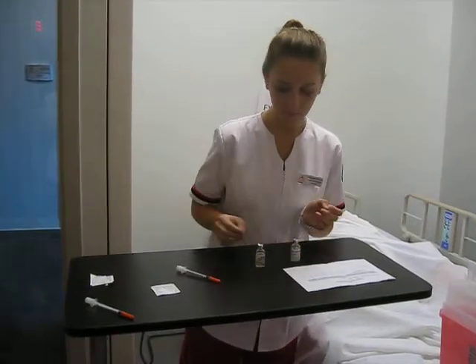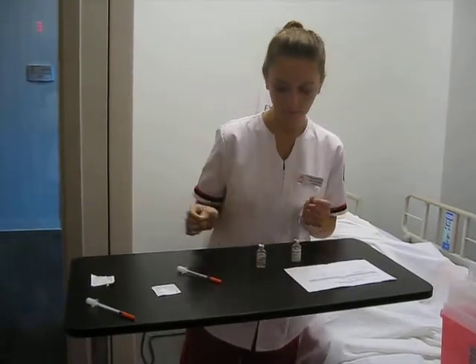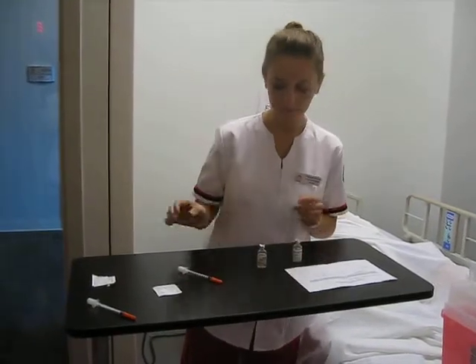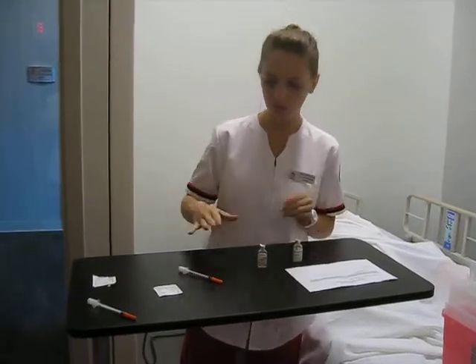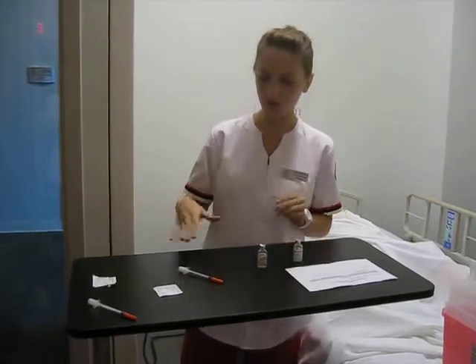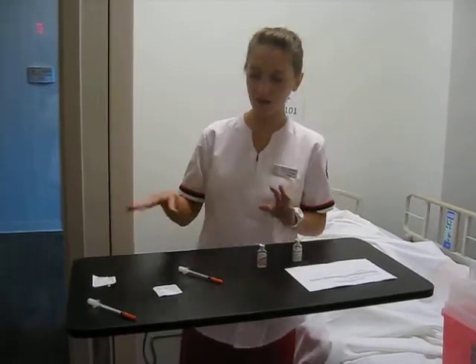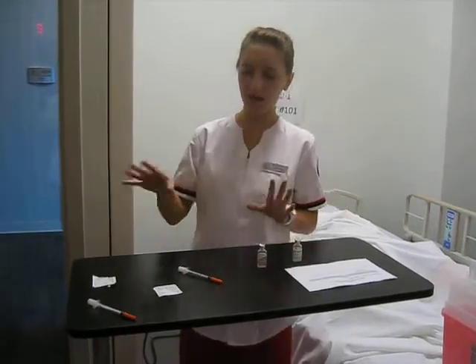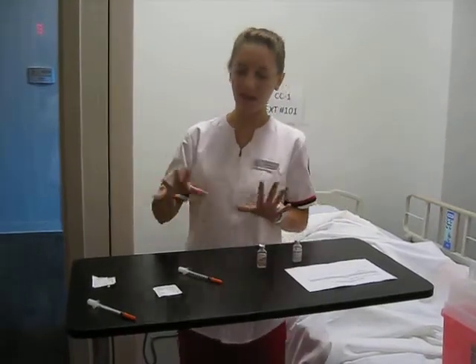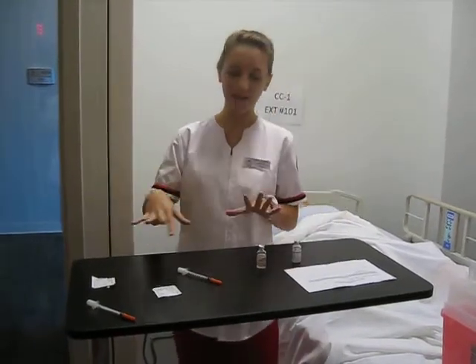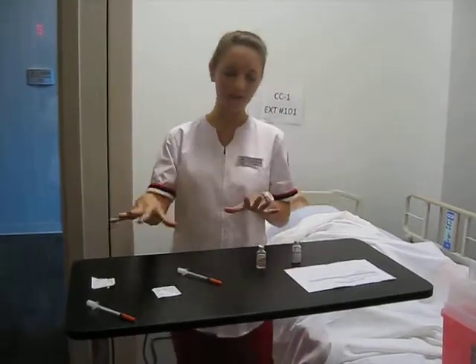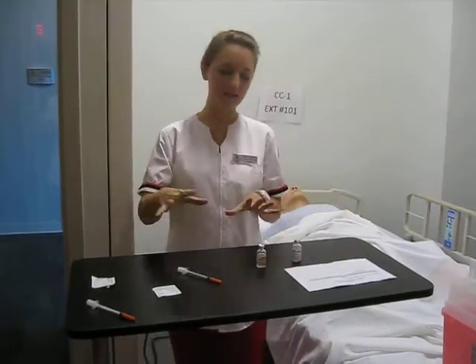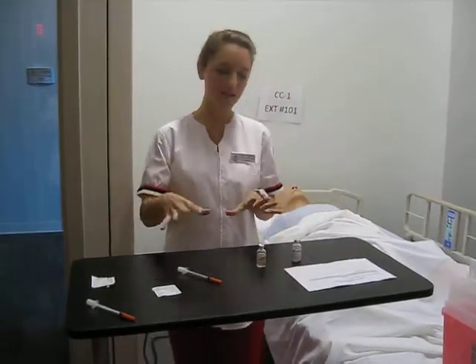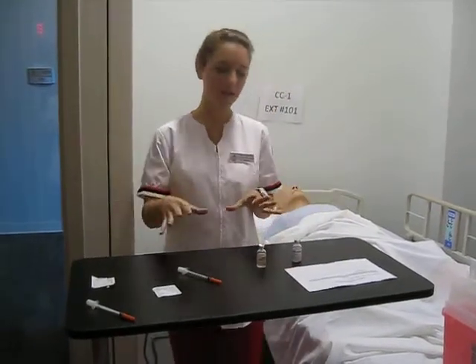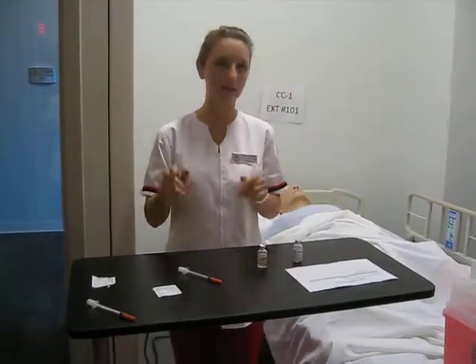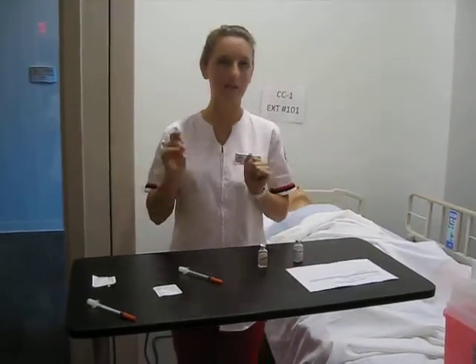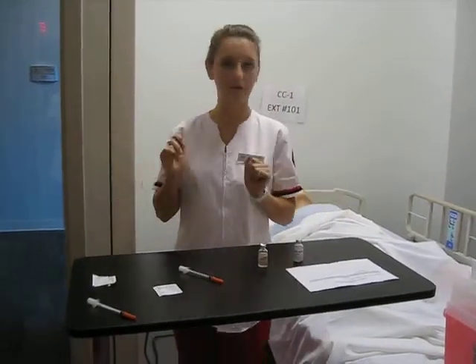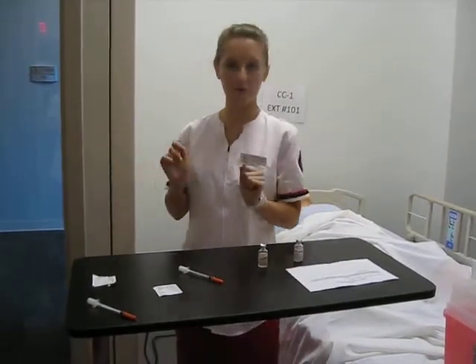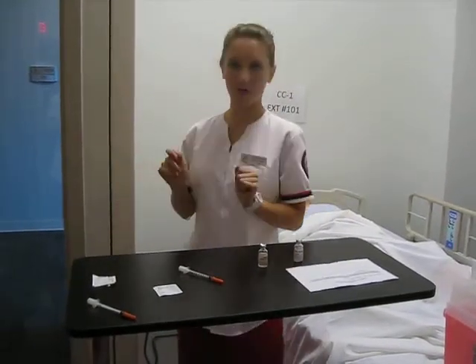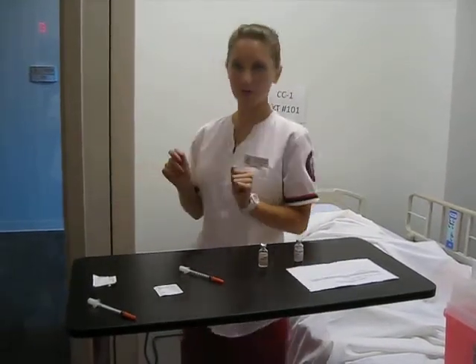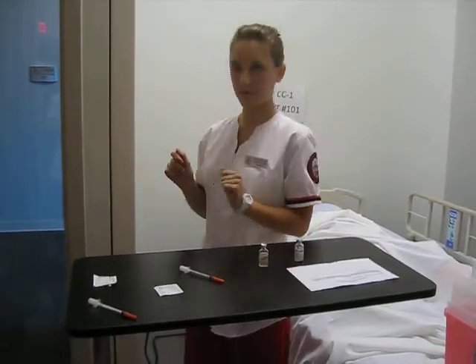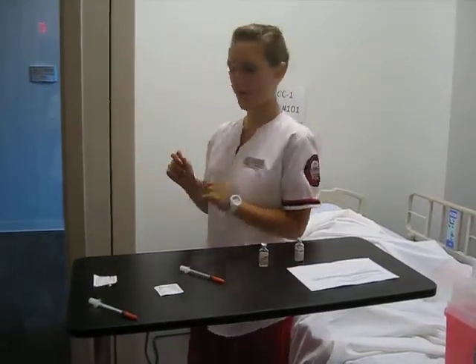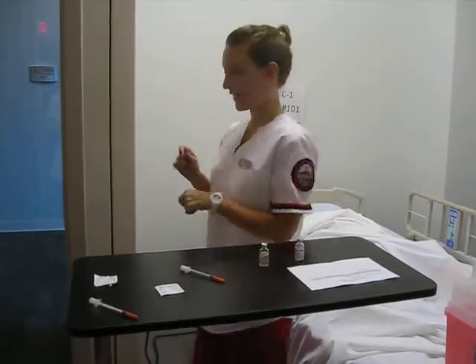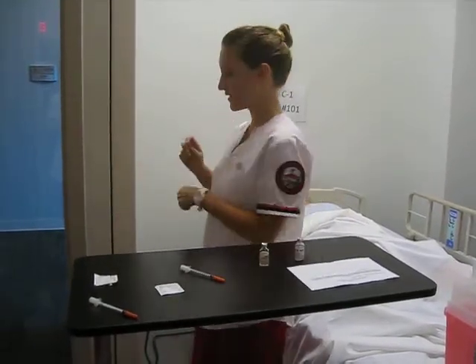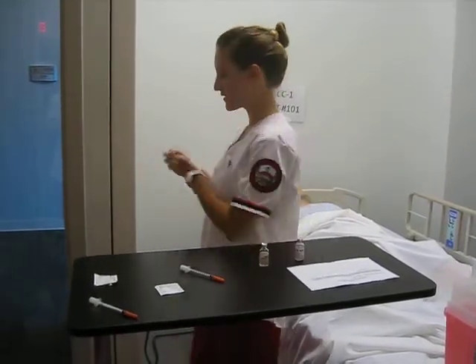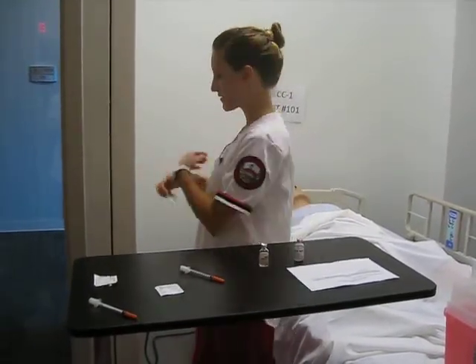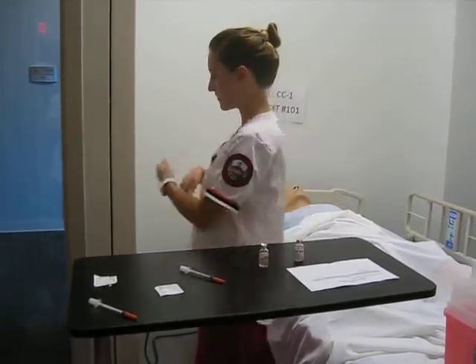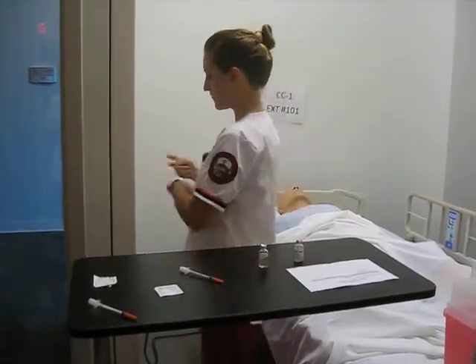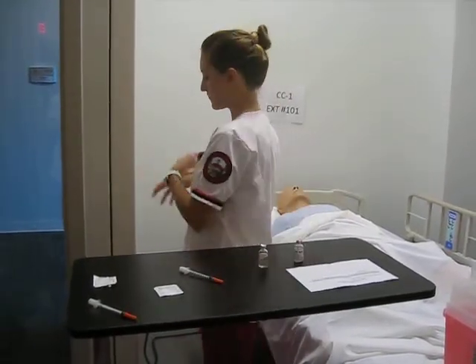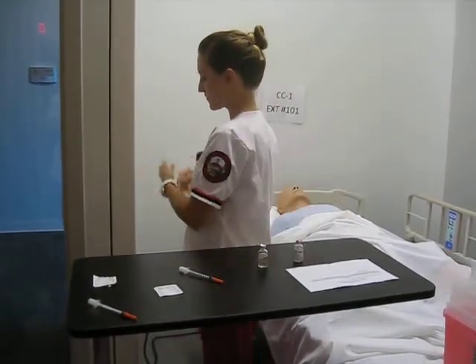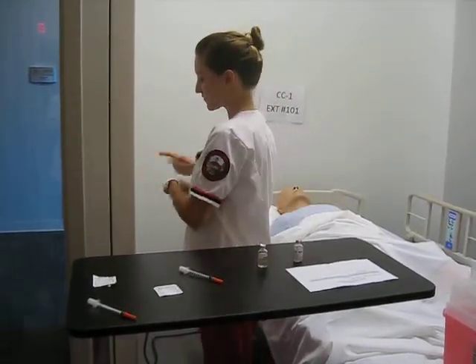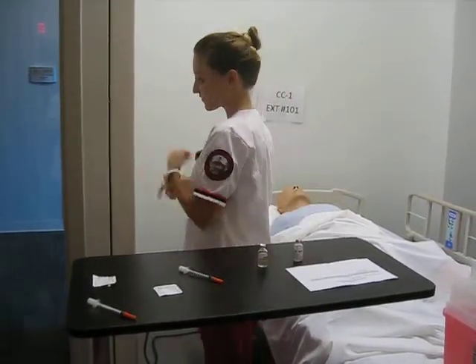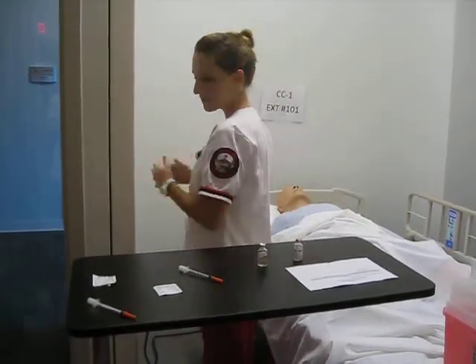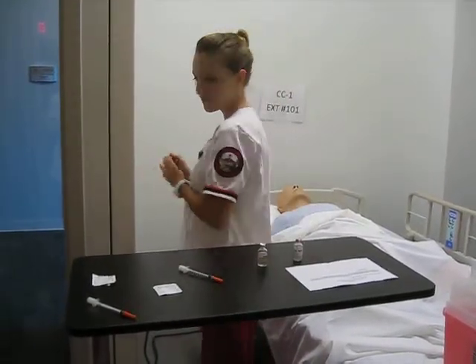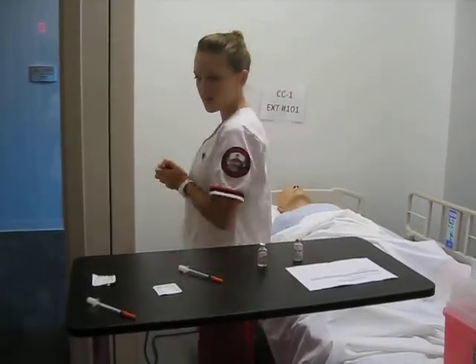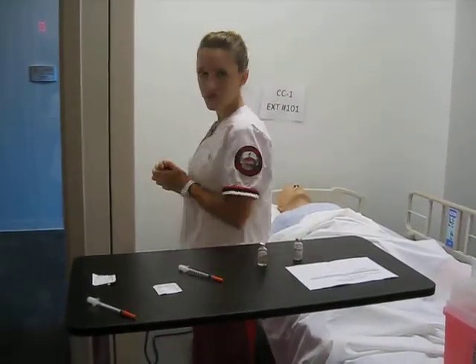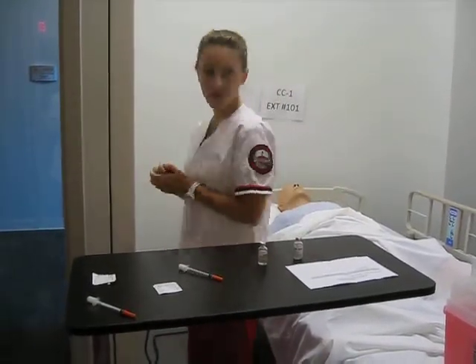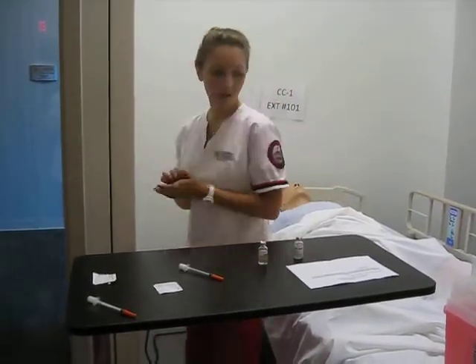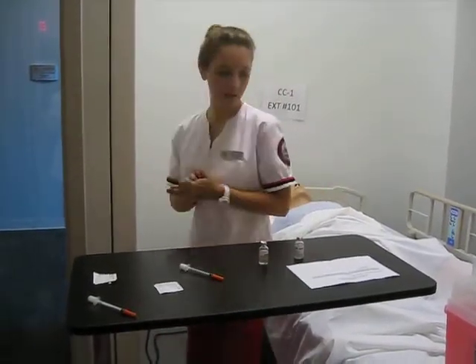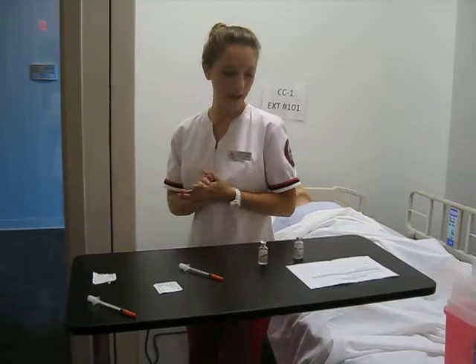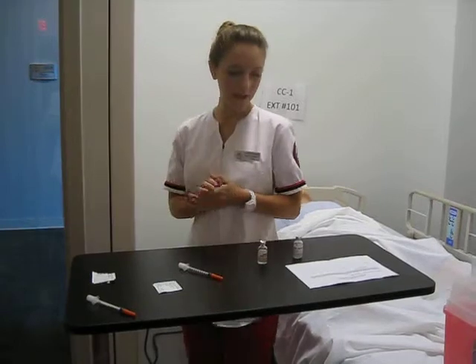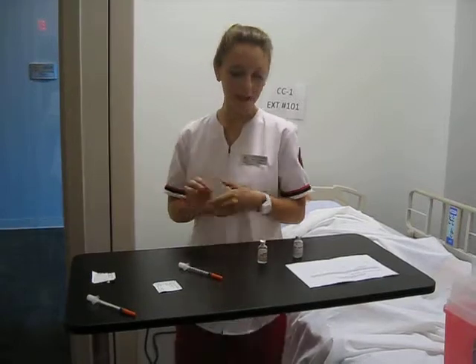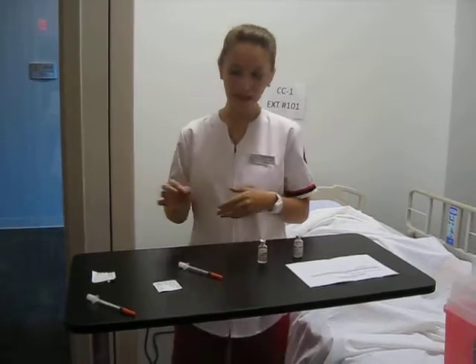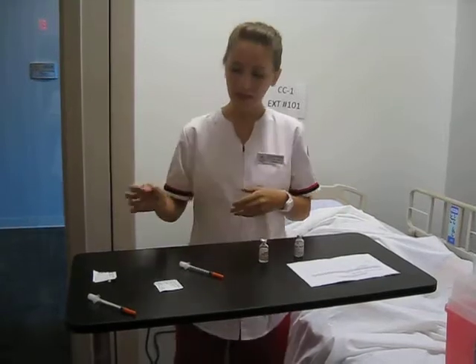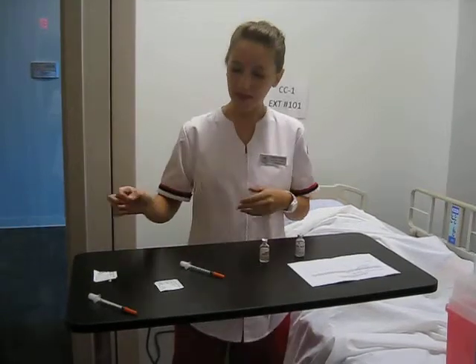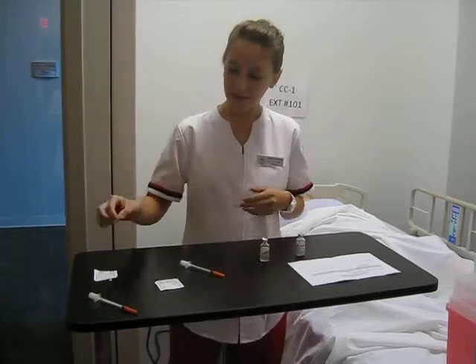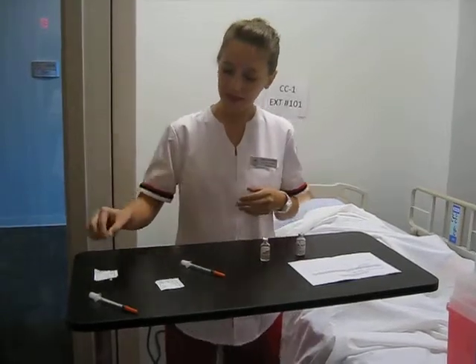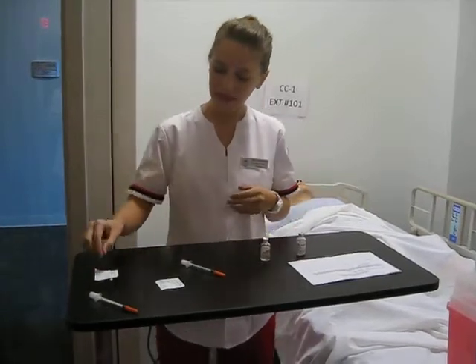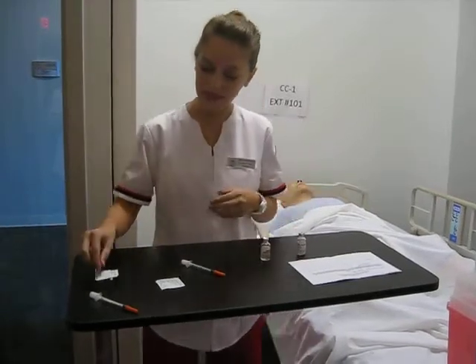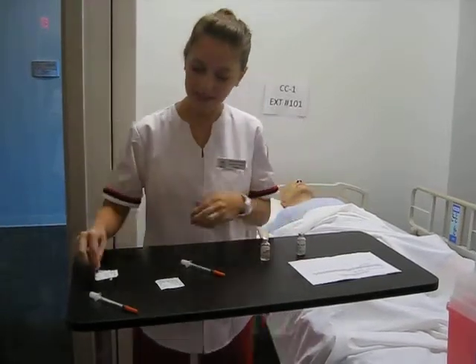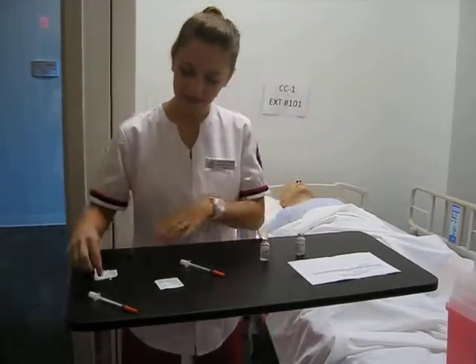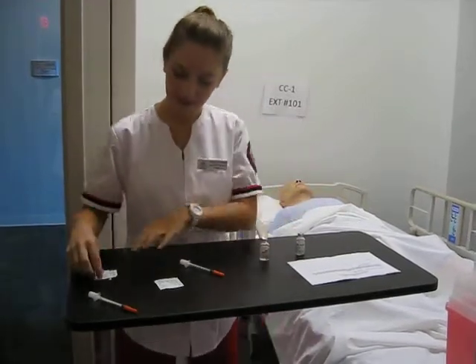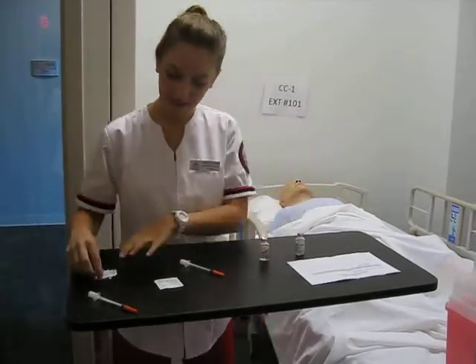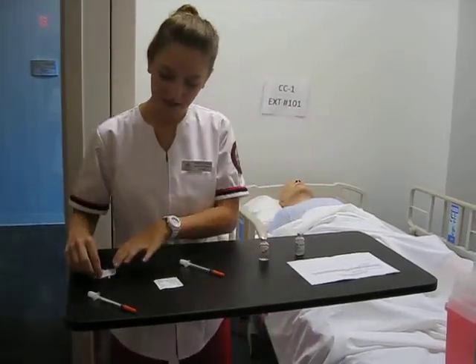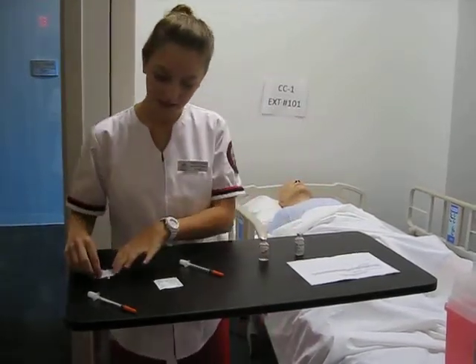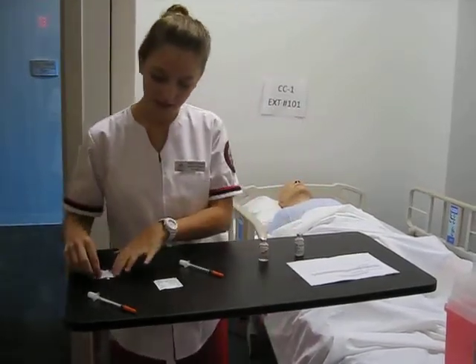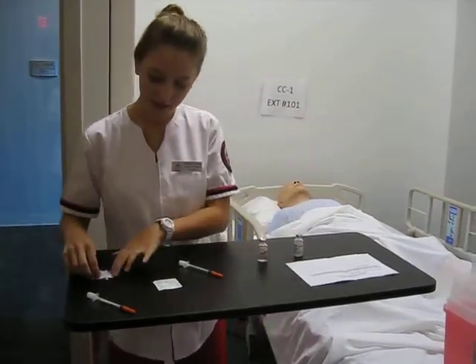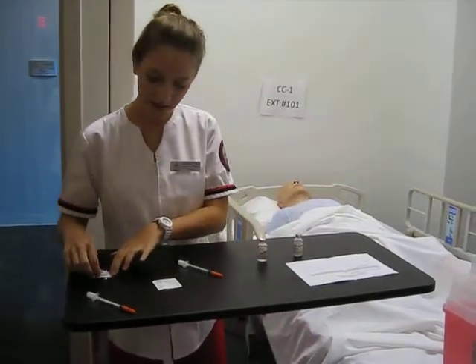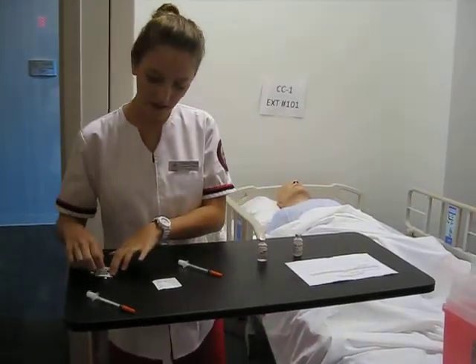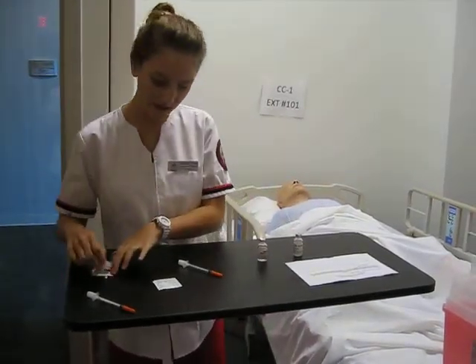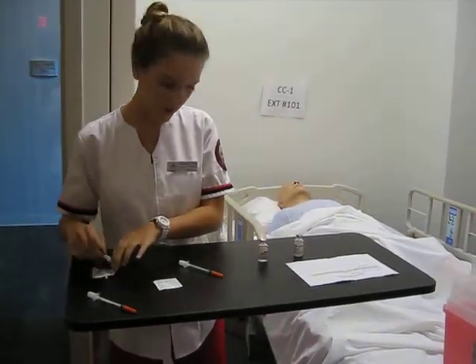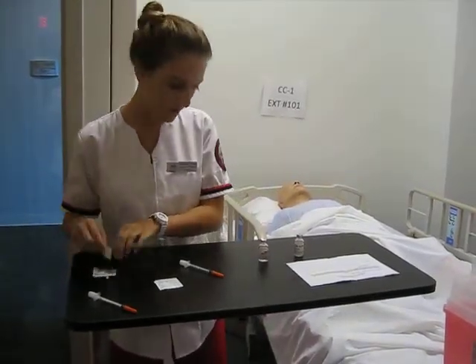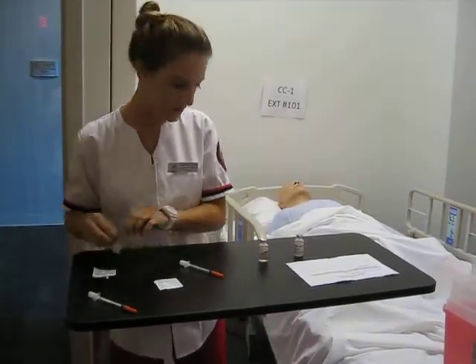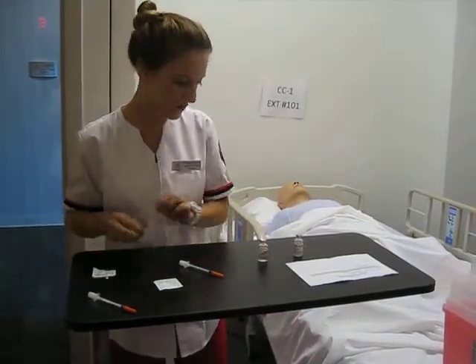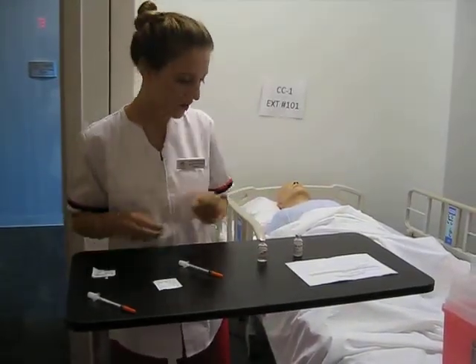Before I get started, I'm going to wash my hands, and I need to clean them with an alcohol swab.